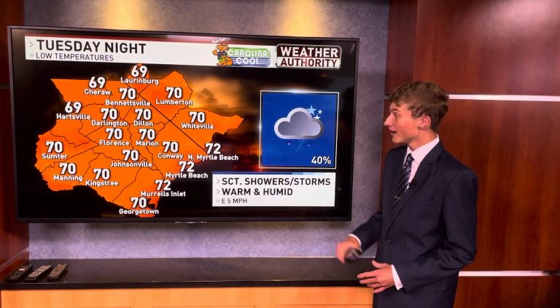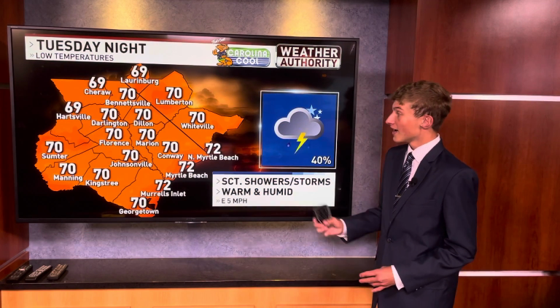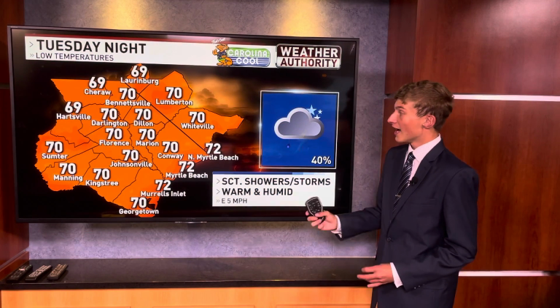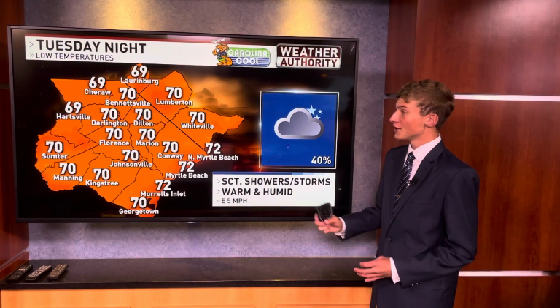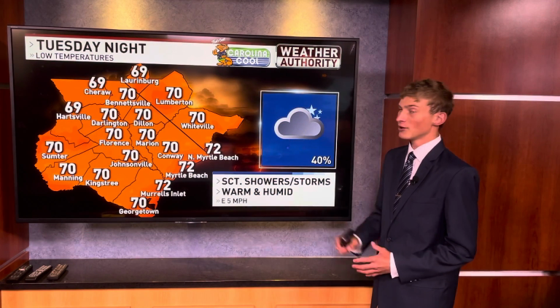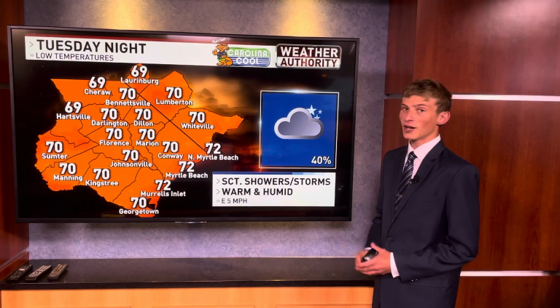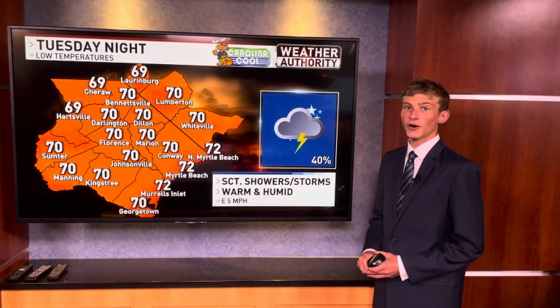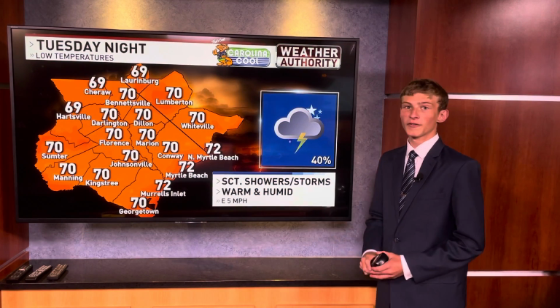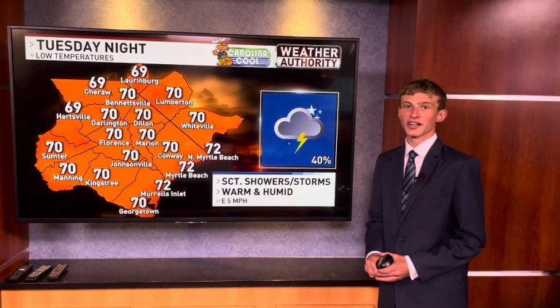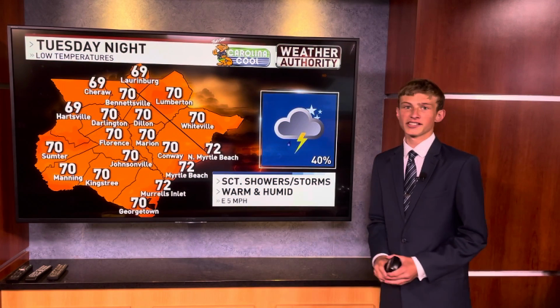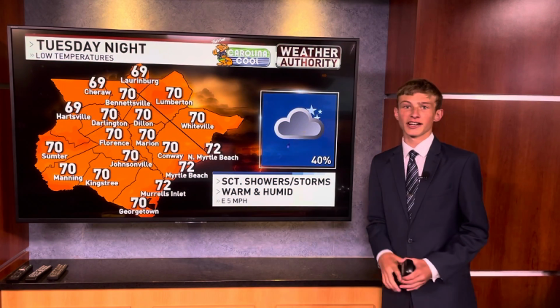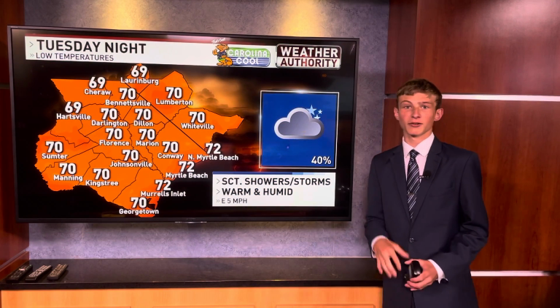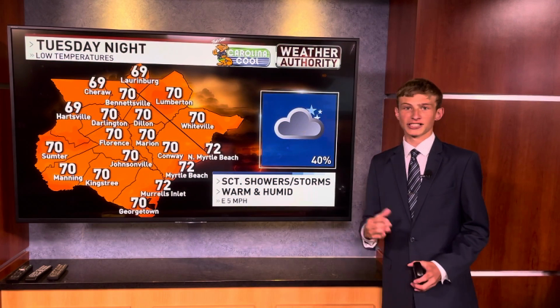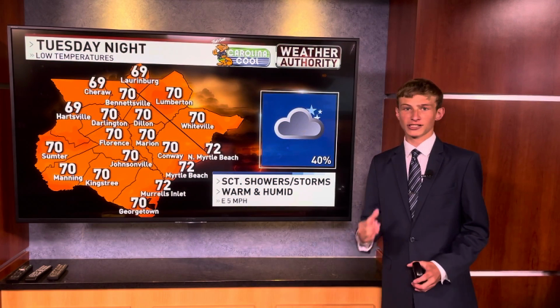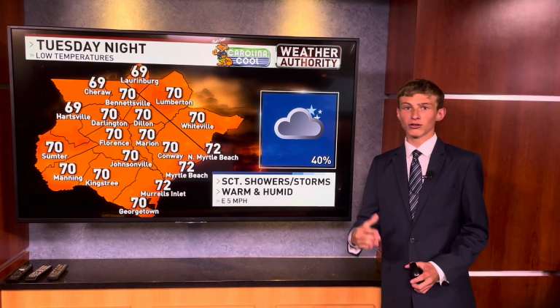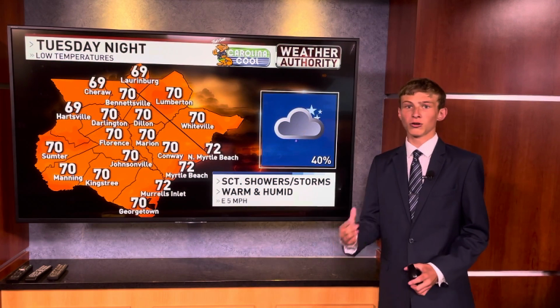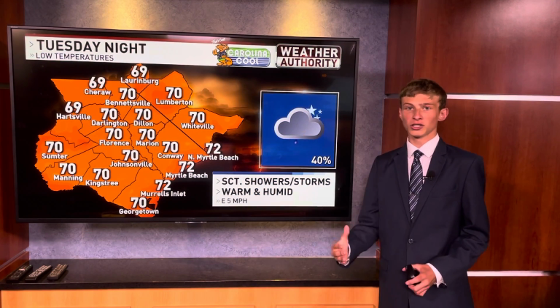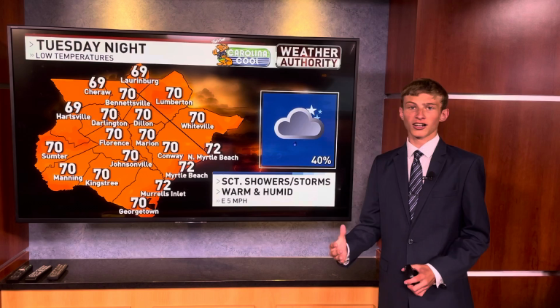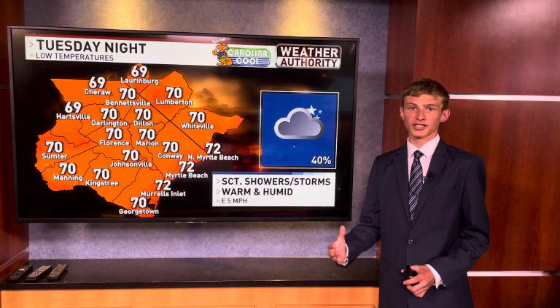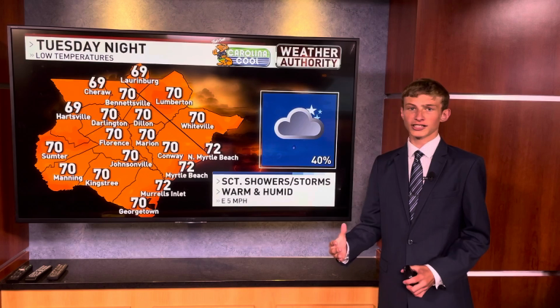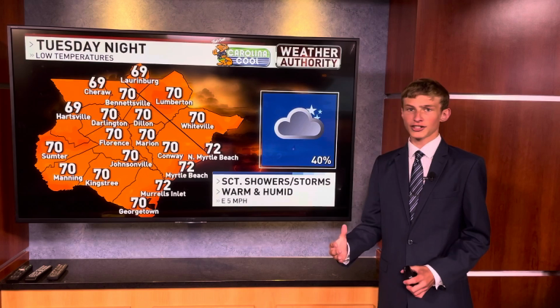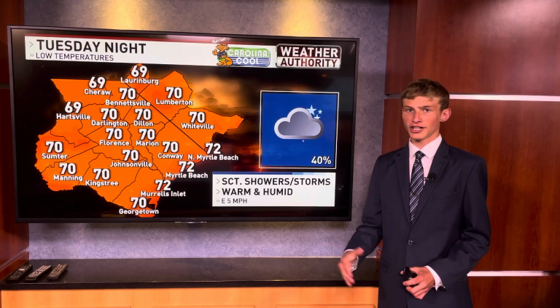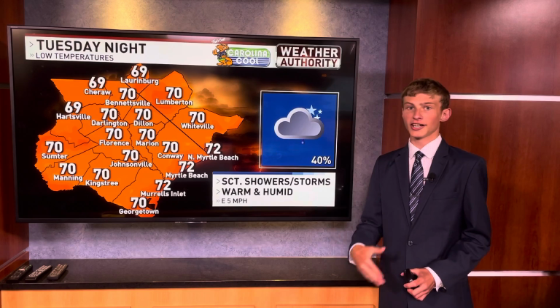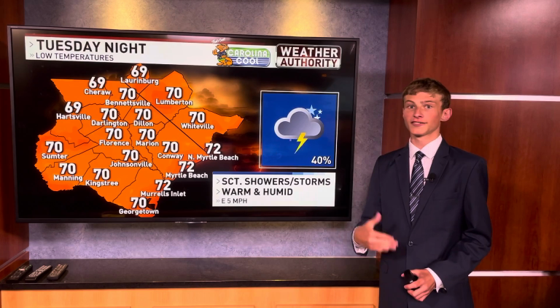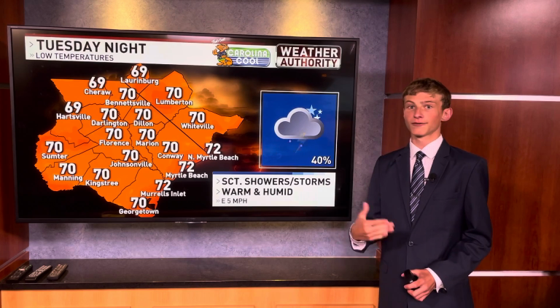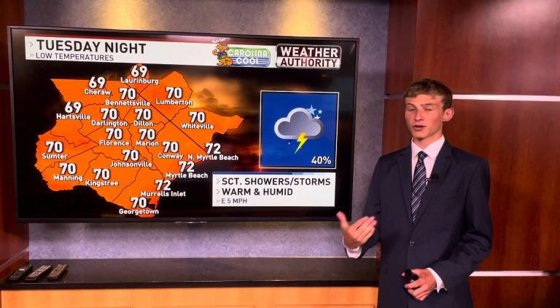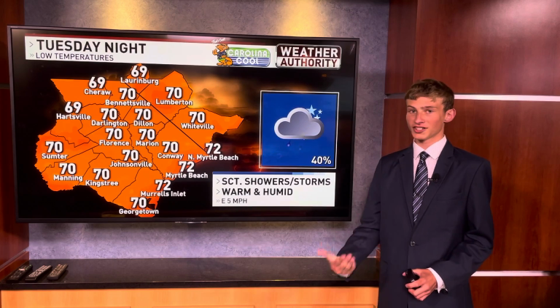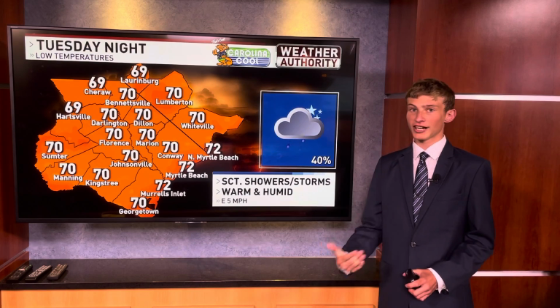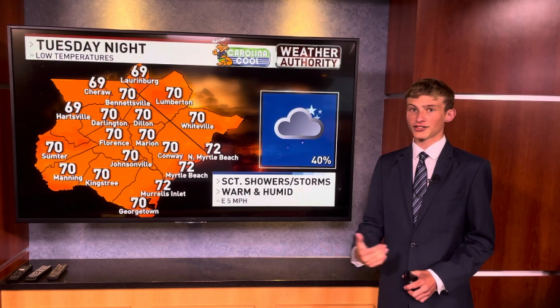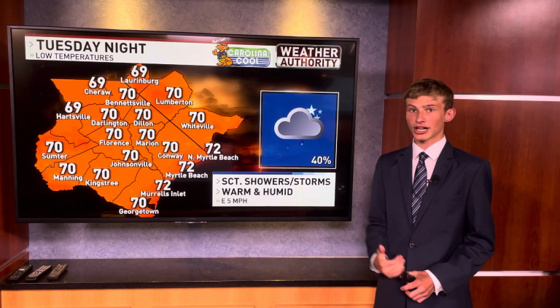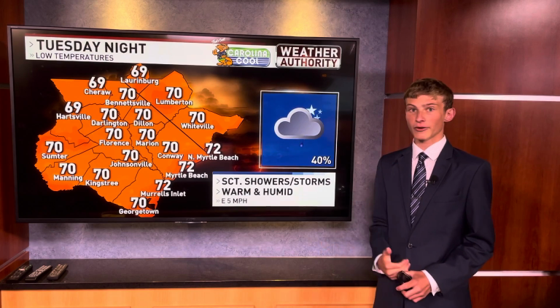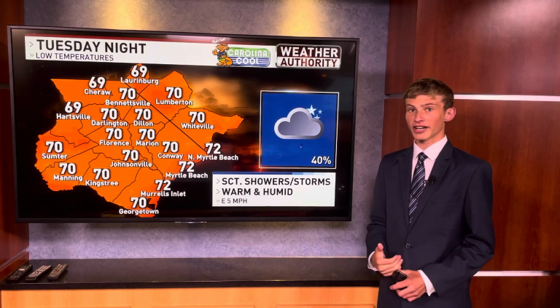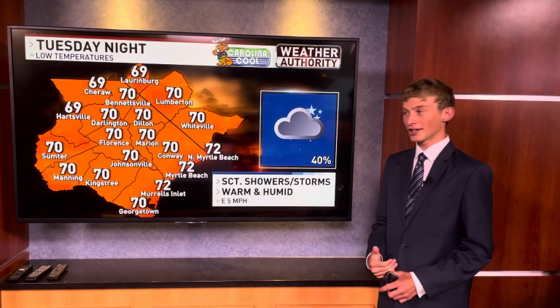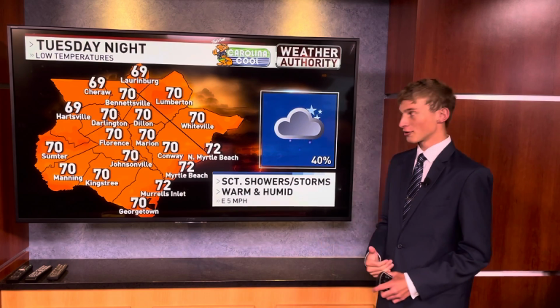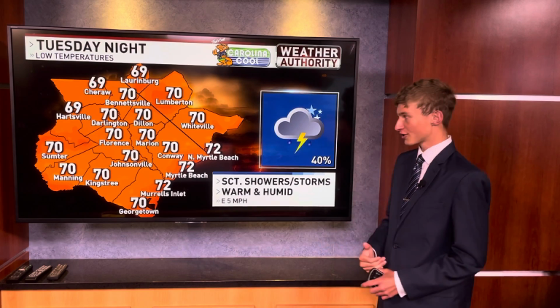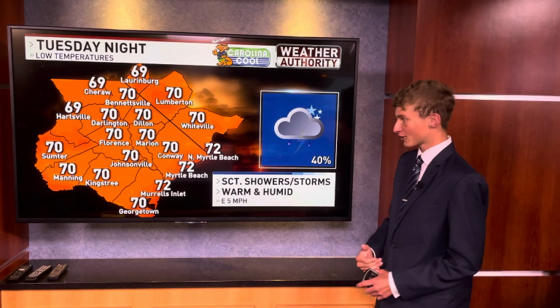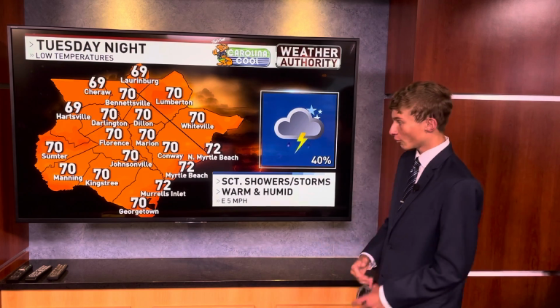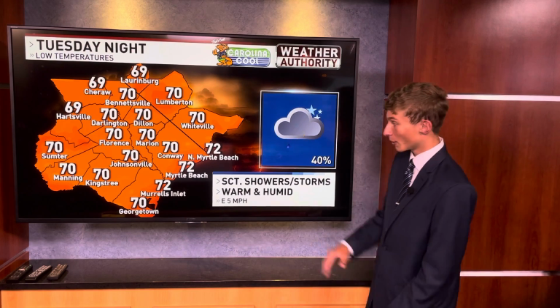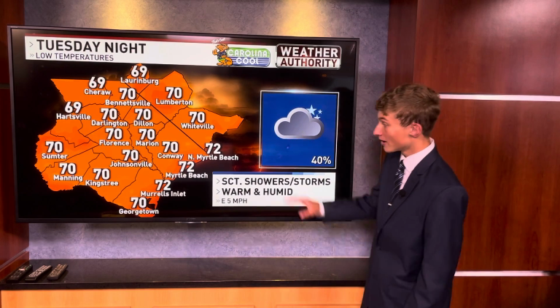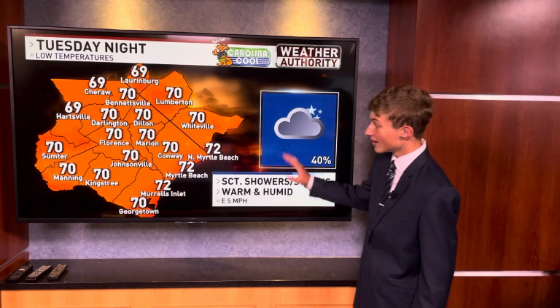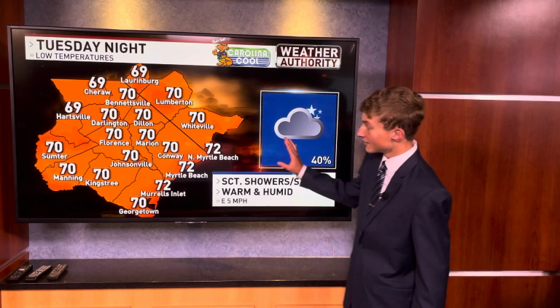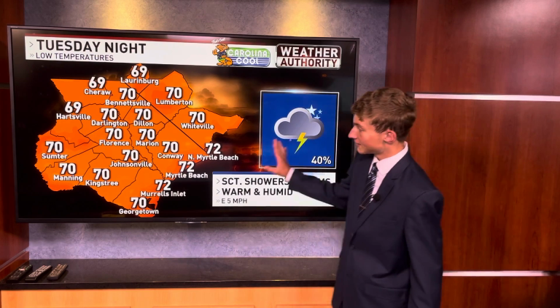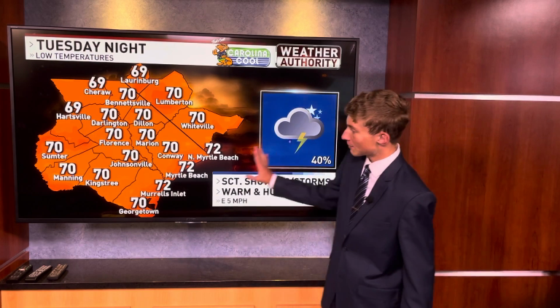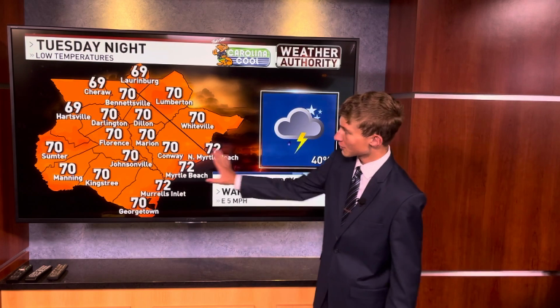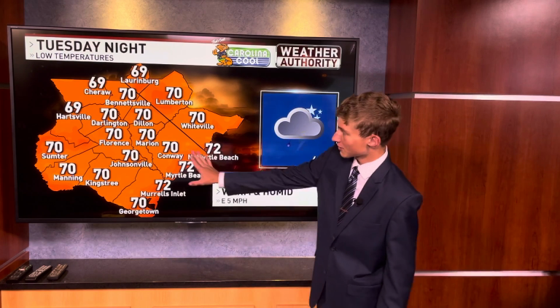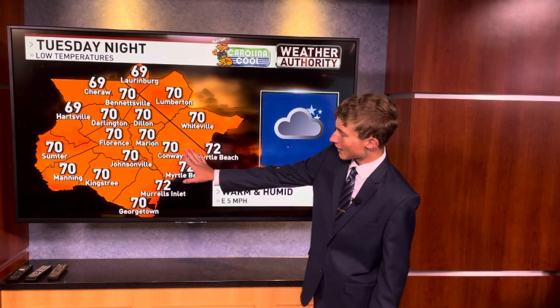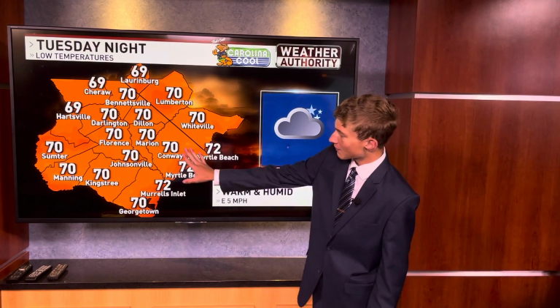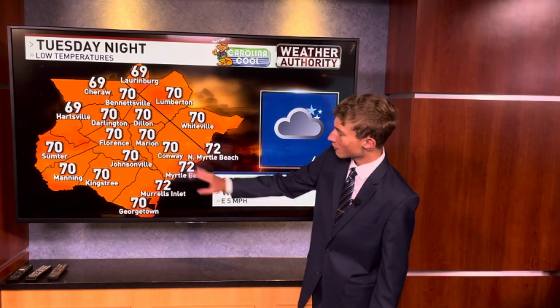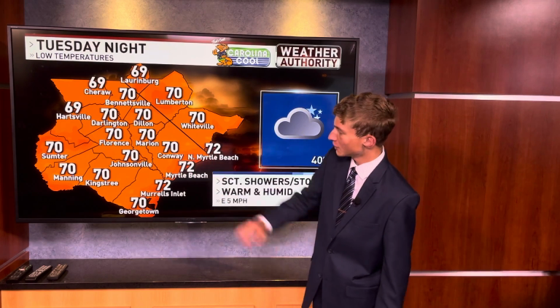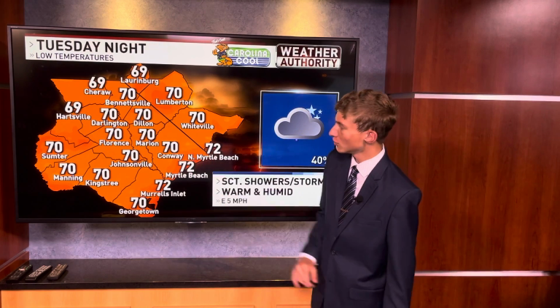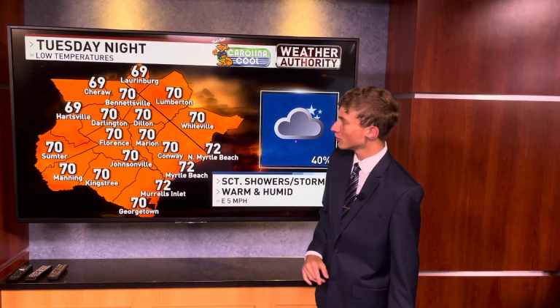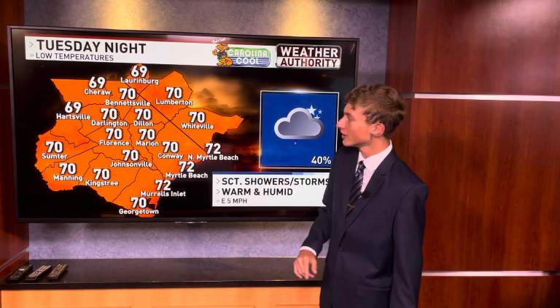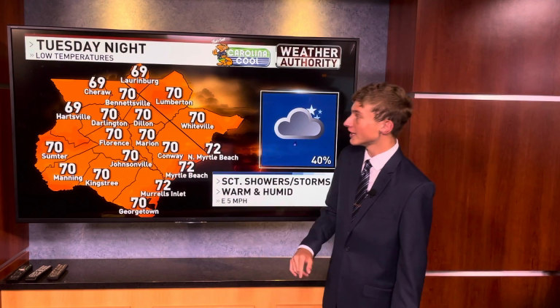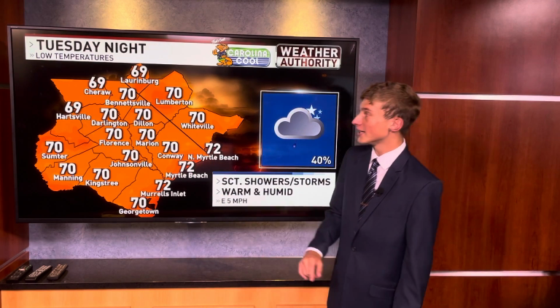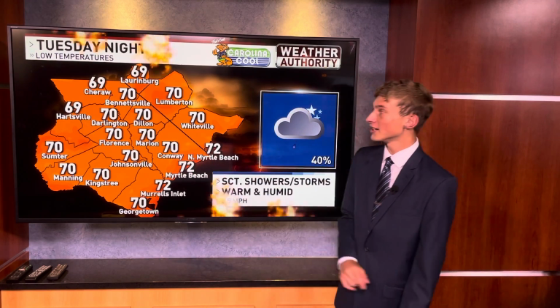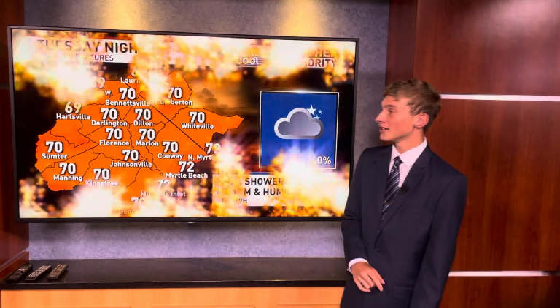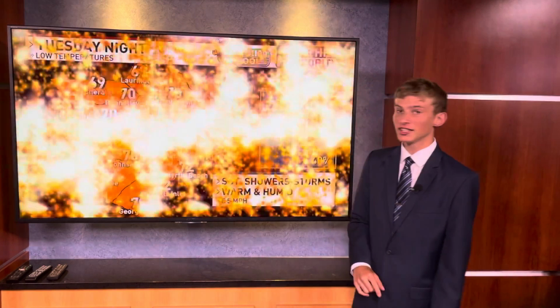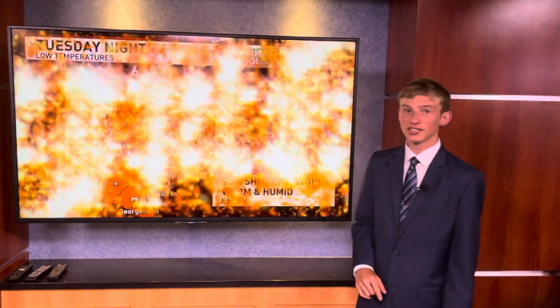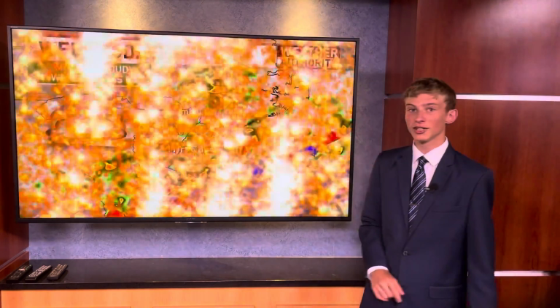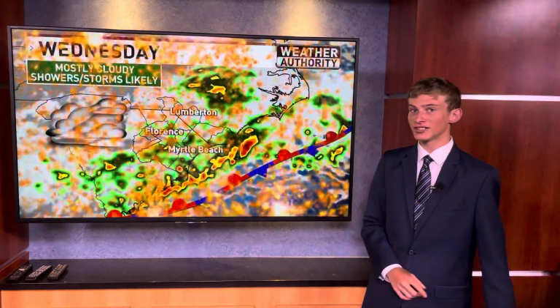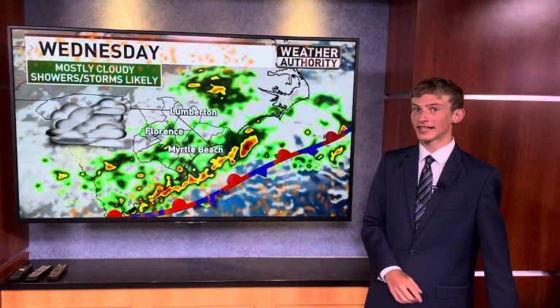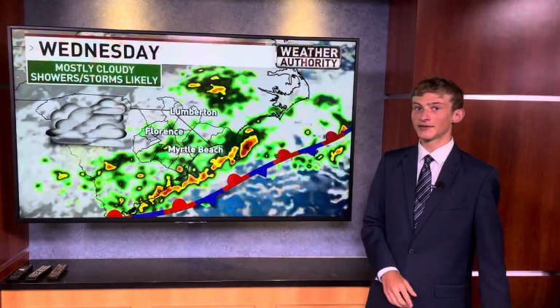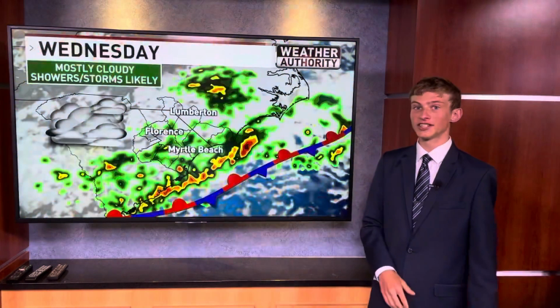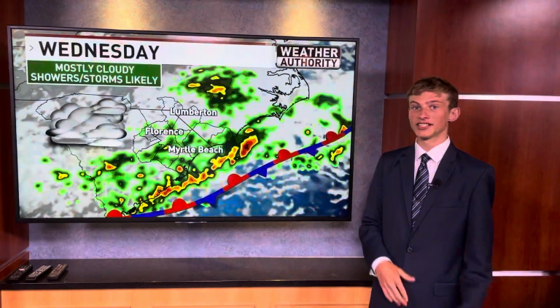As you head overnight tonight, we're still holding on to that chance for a scattered shower and or storm, with temperatures everywhere you look in the low 70s.